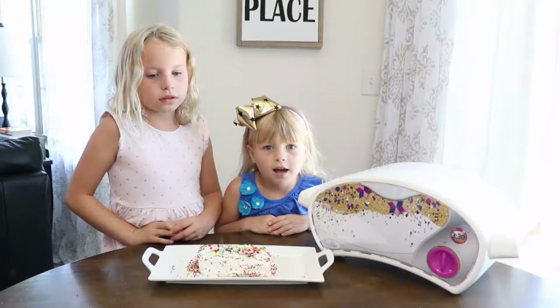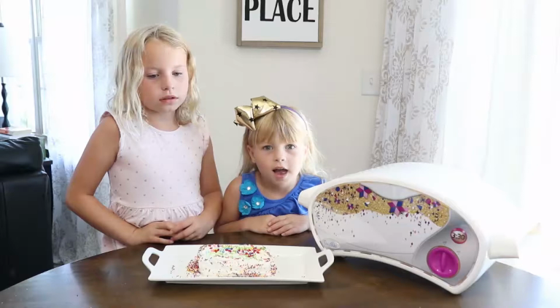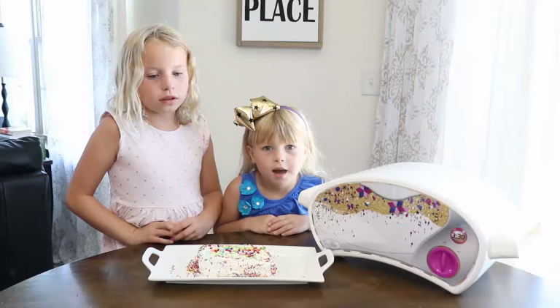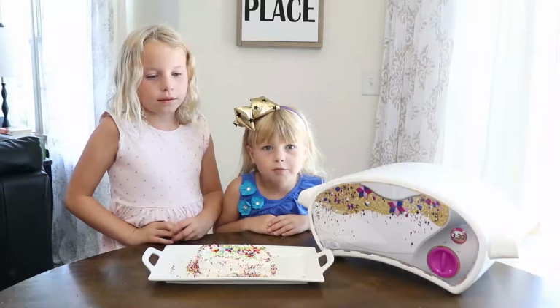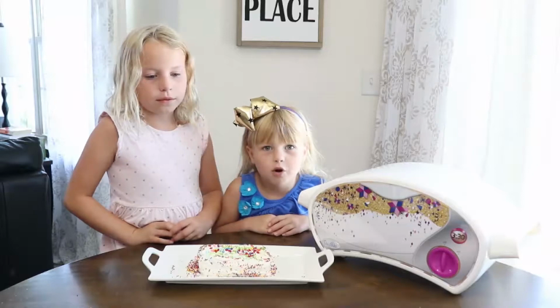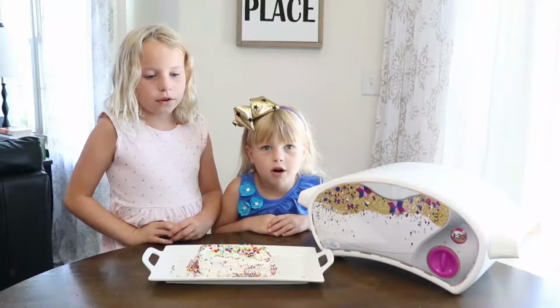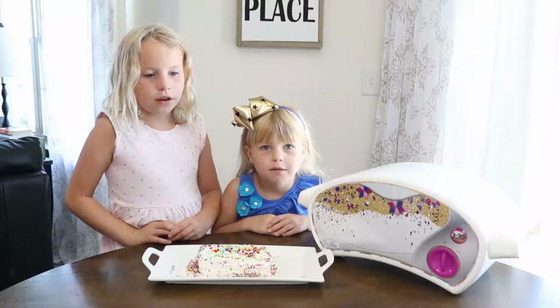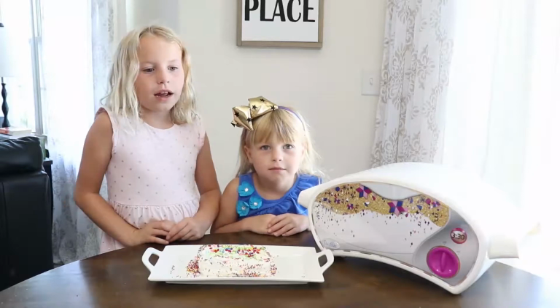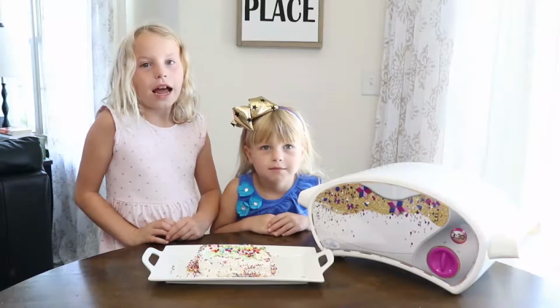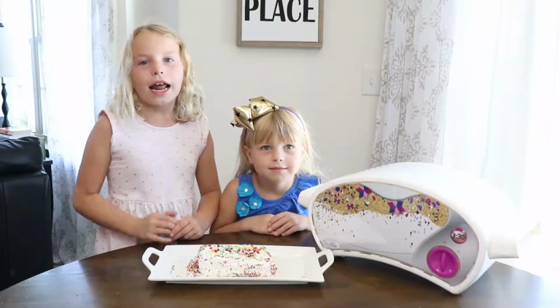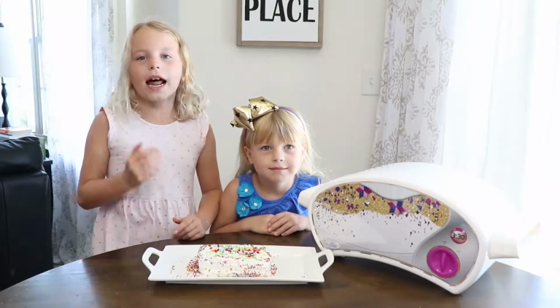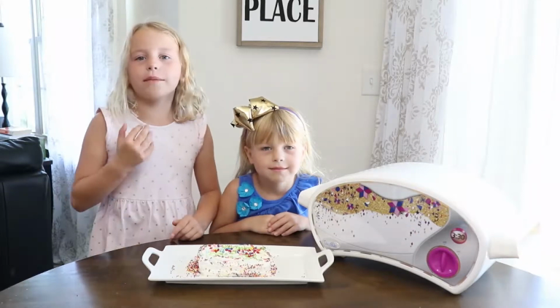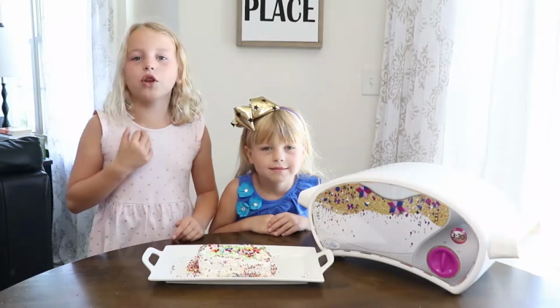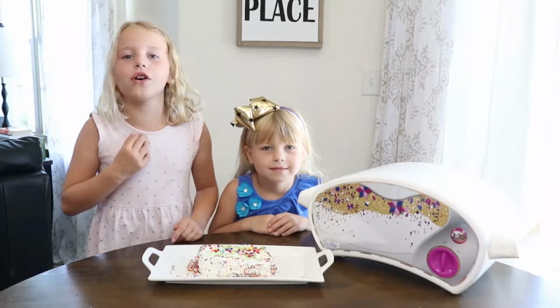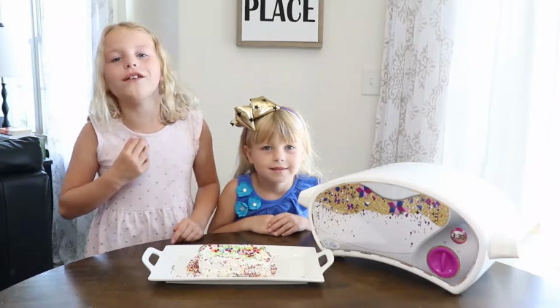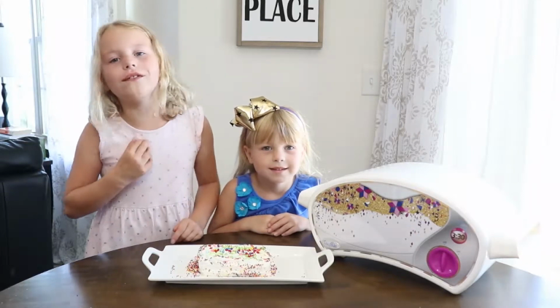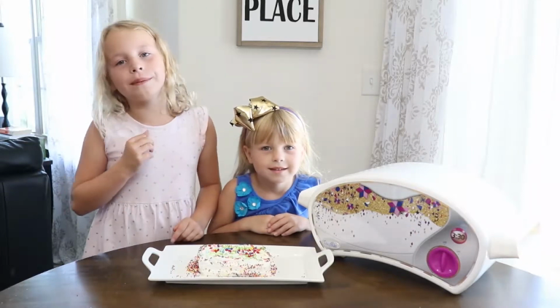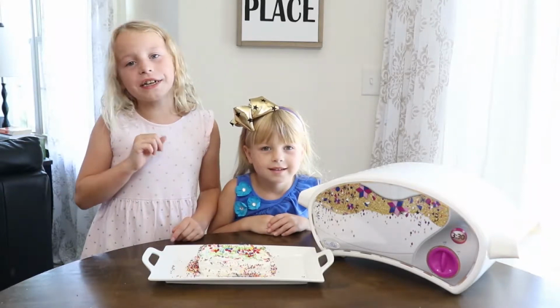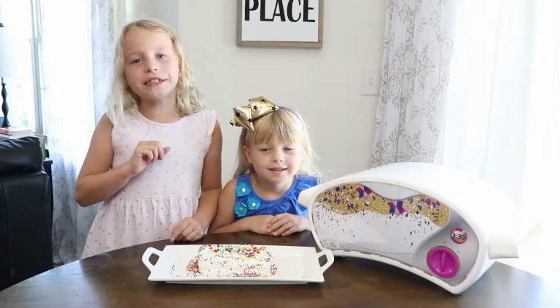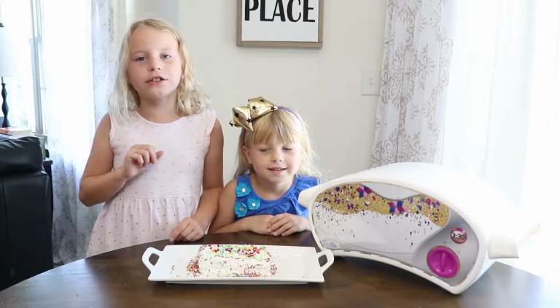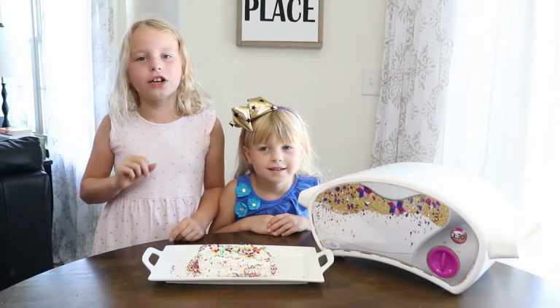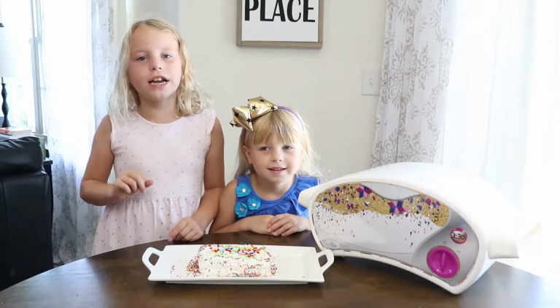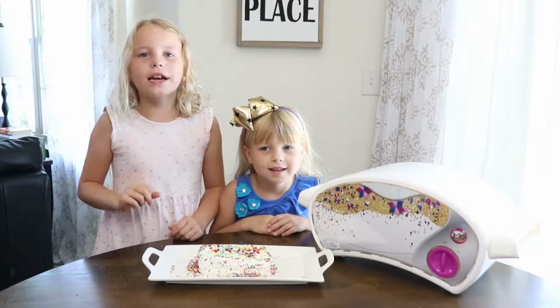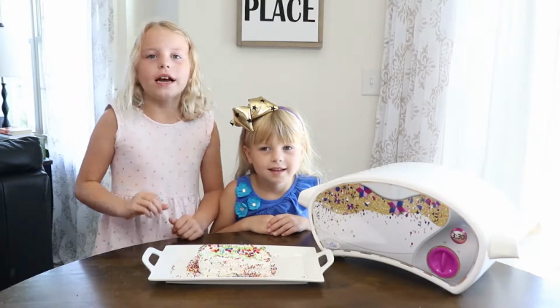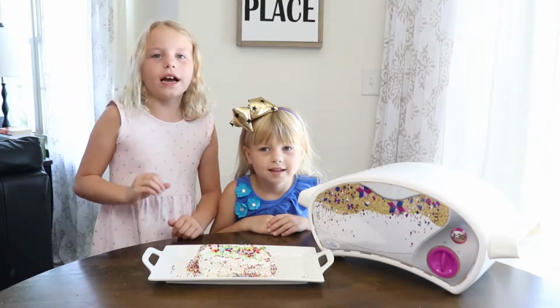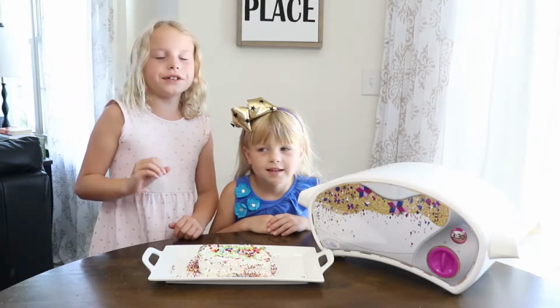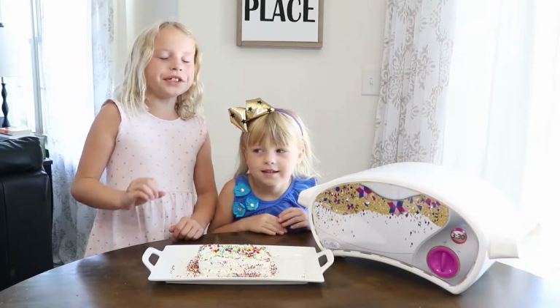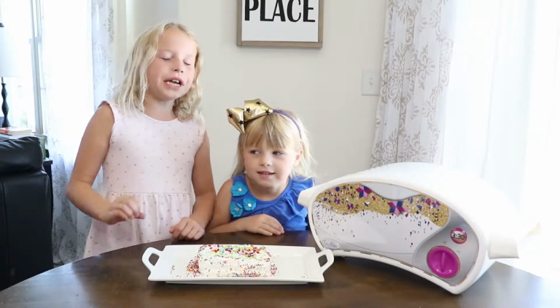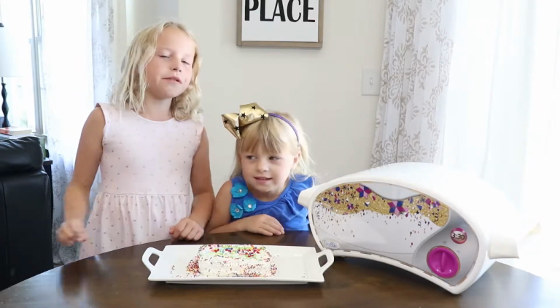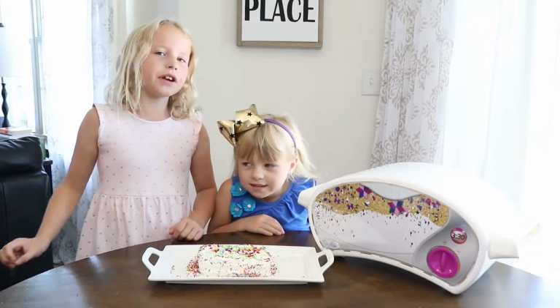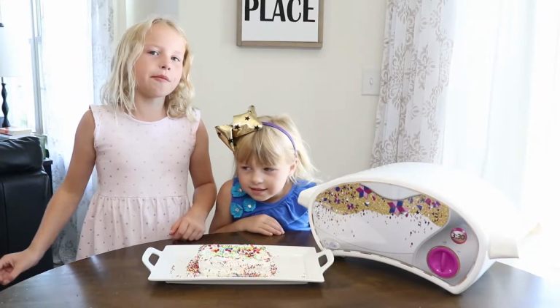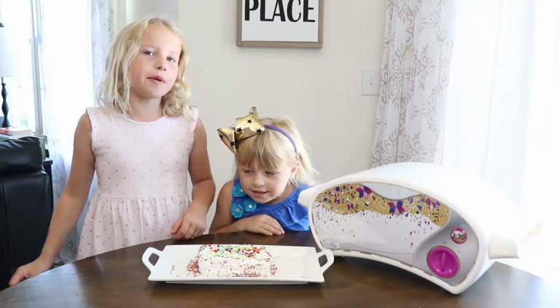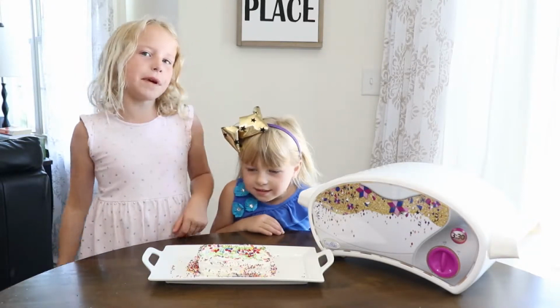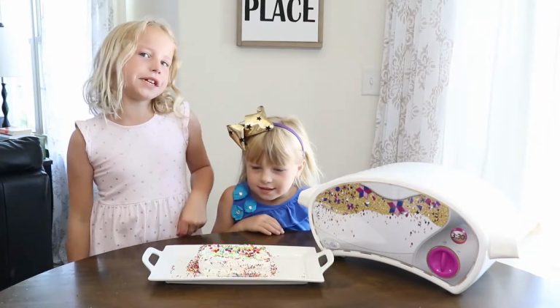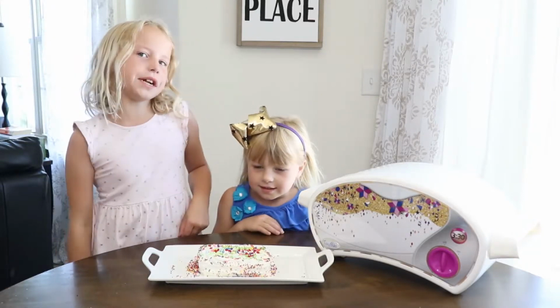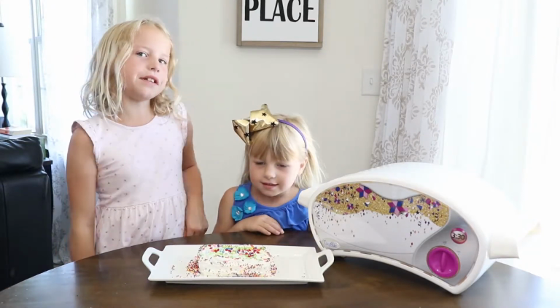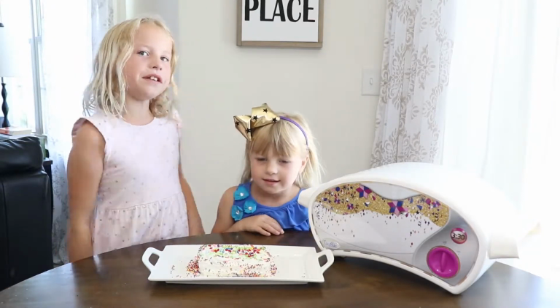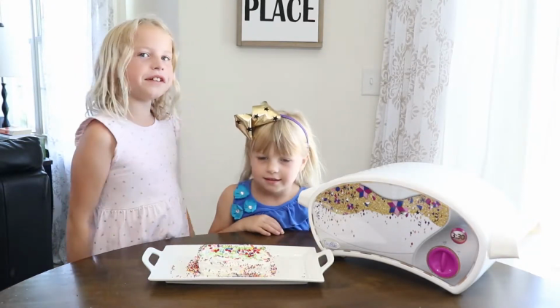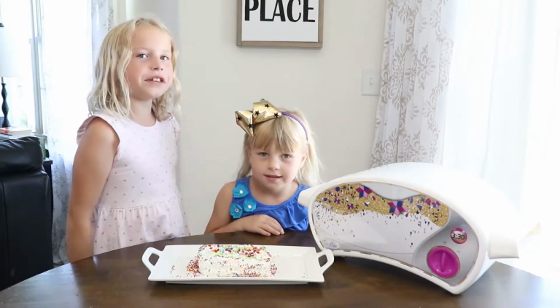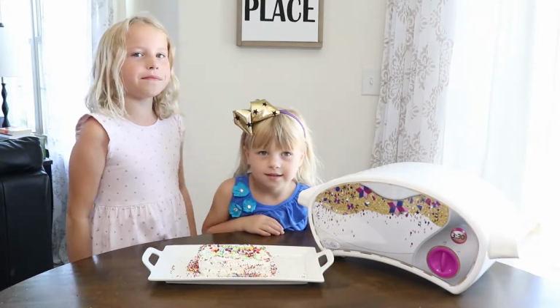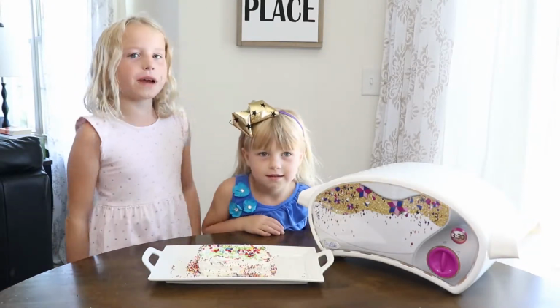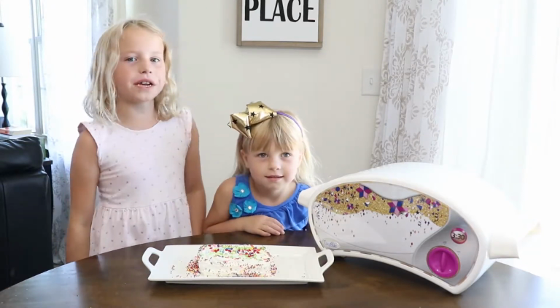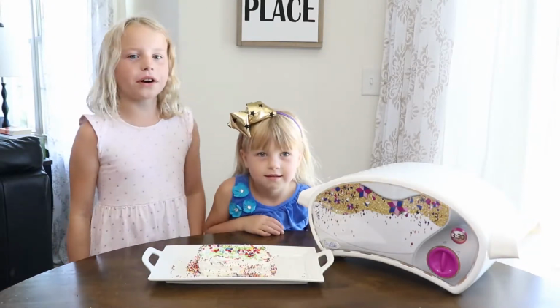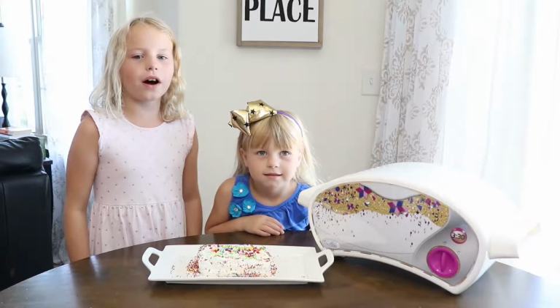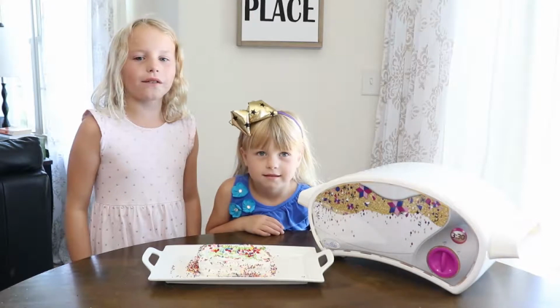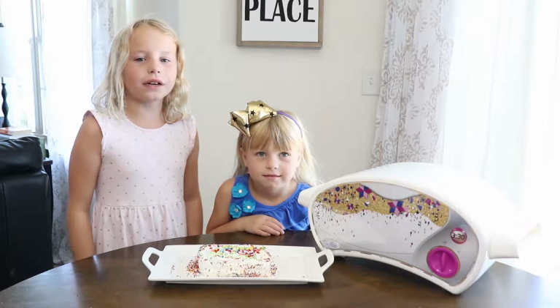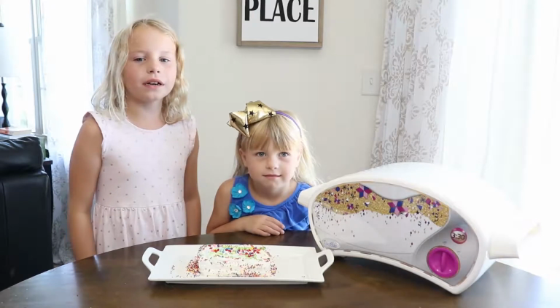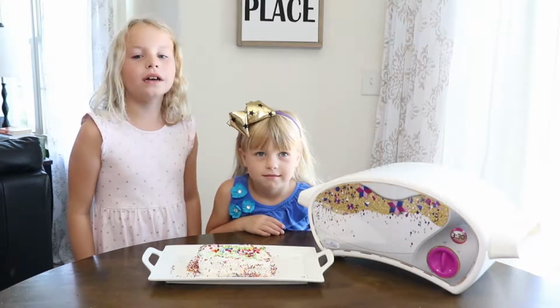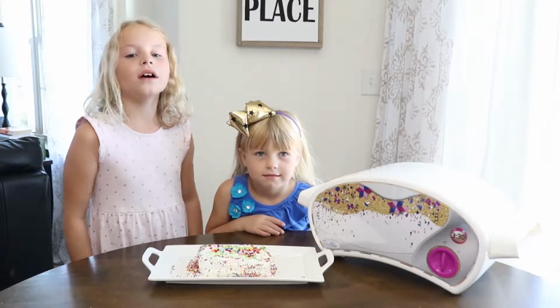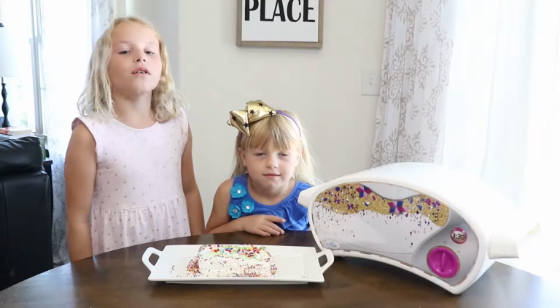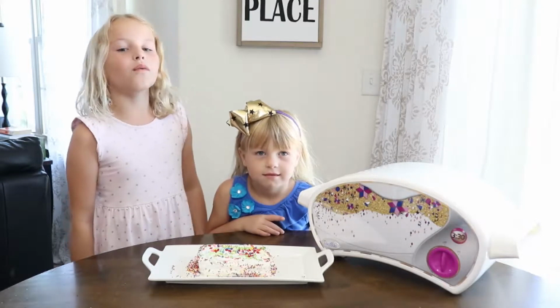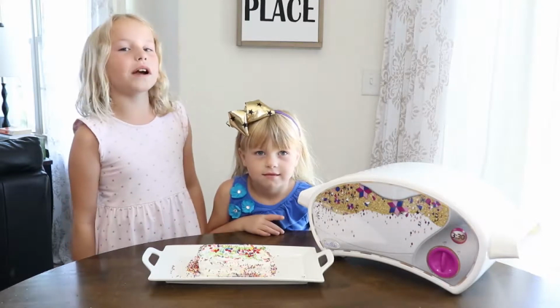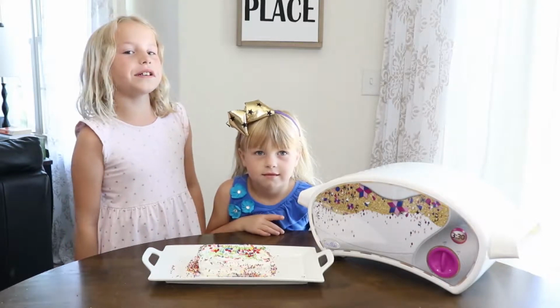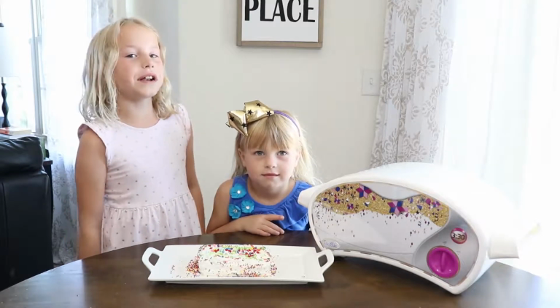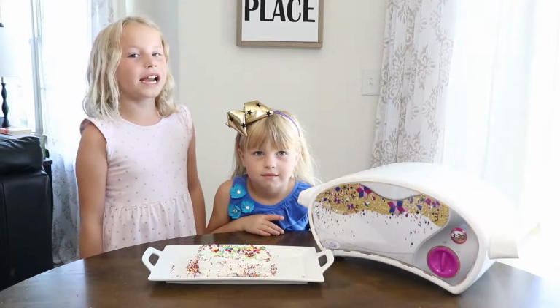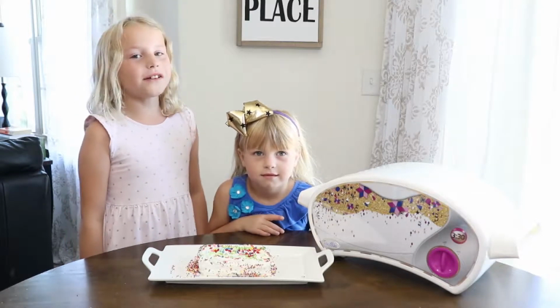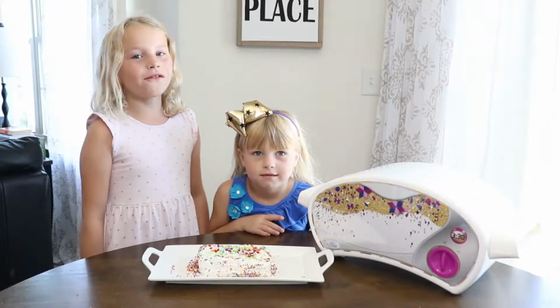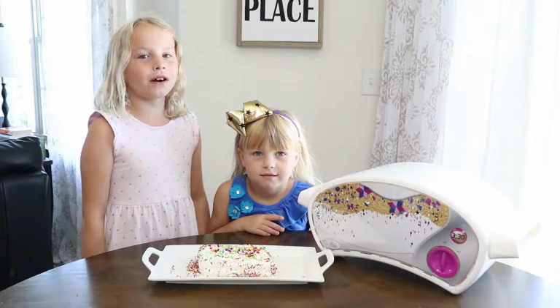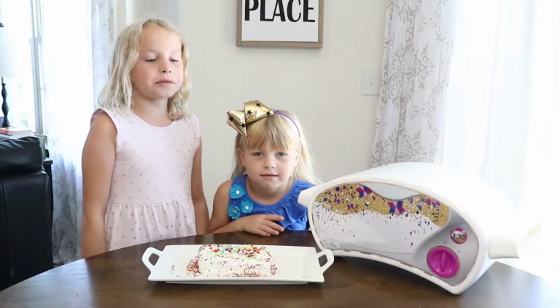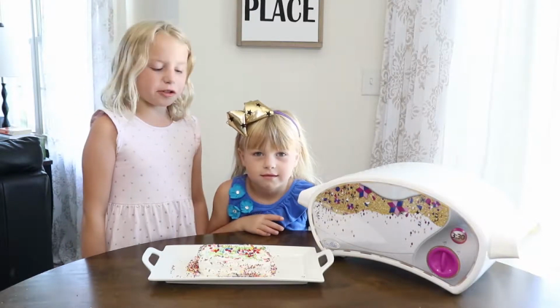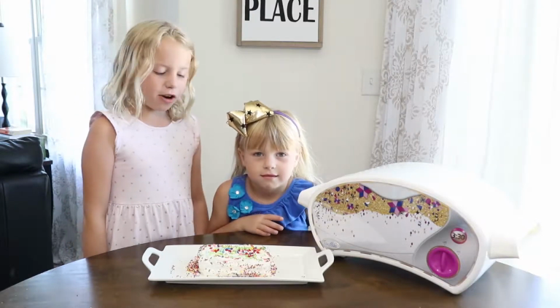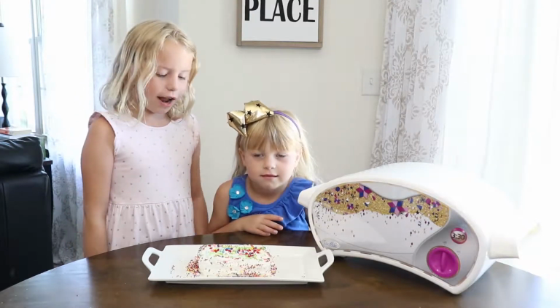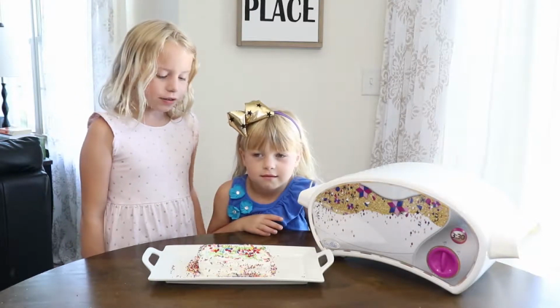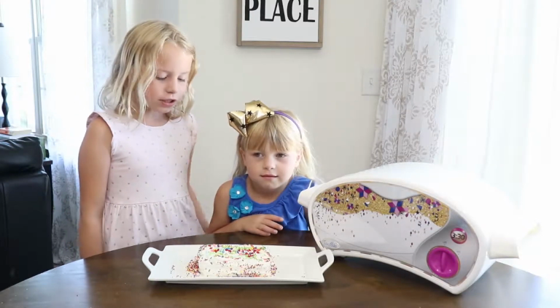Hi, I'm Laura, and I'm Lauren from Tizz Create, and today we're going to be making an easy-bake oven white cake from scratch.